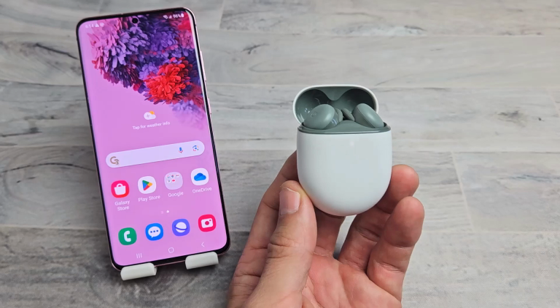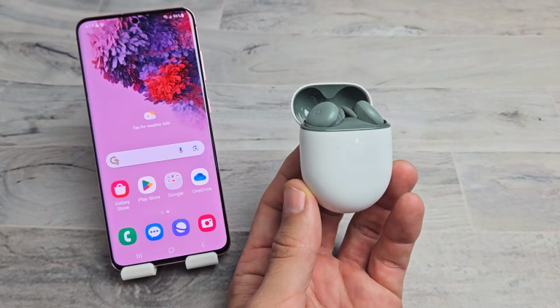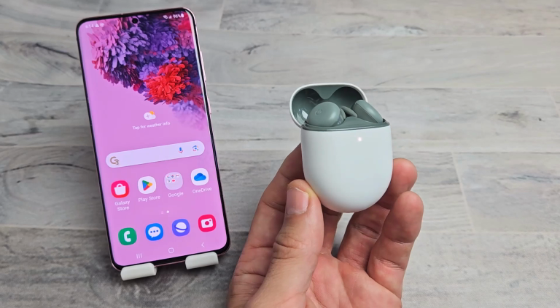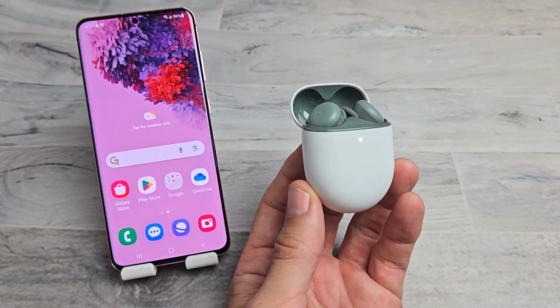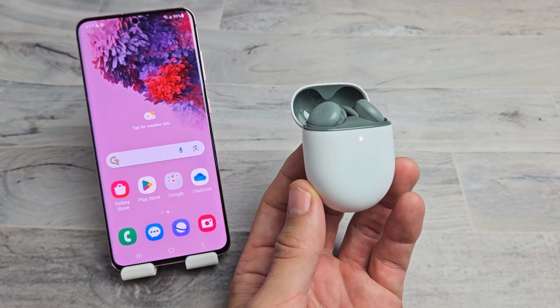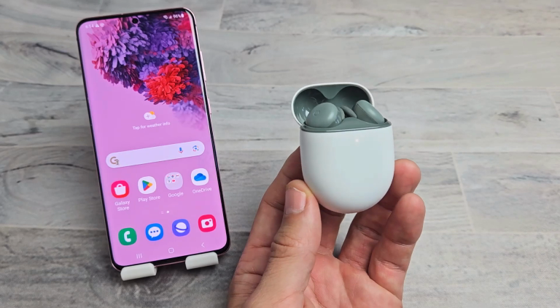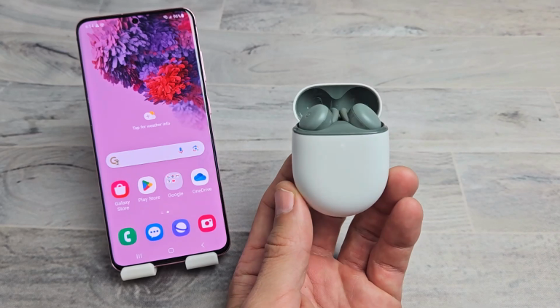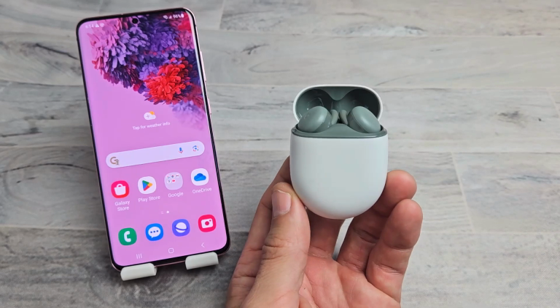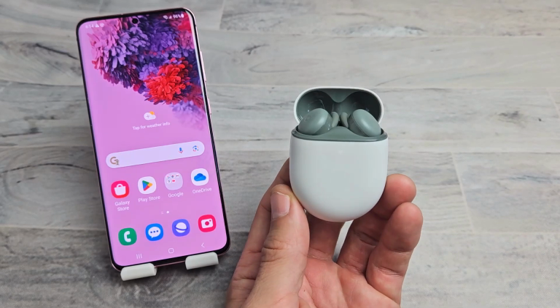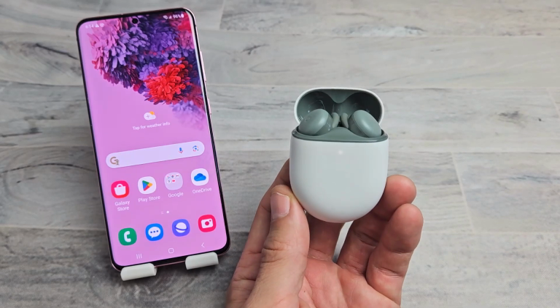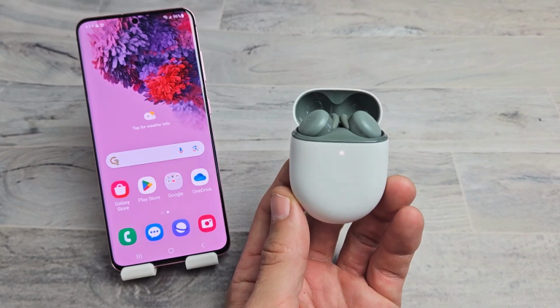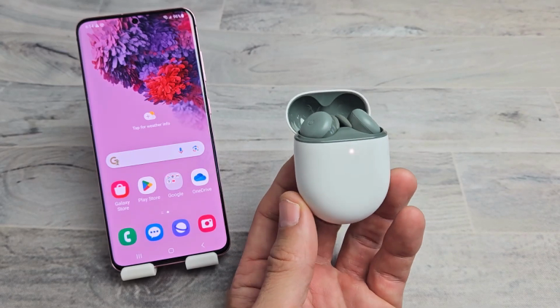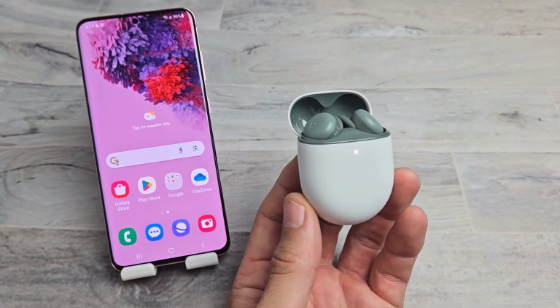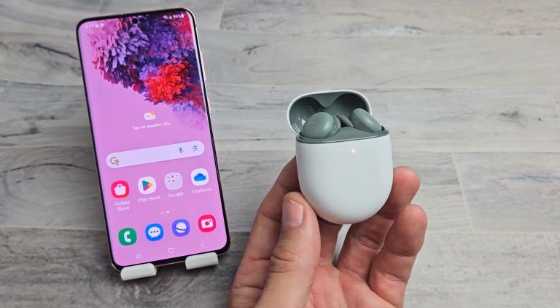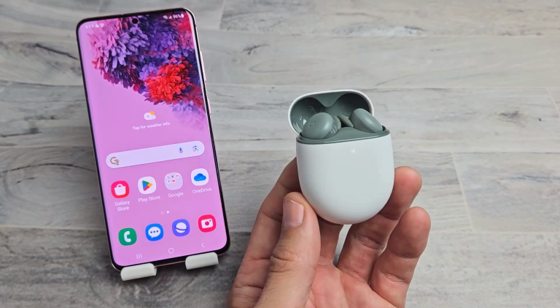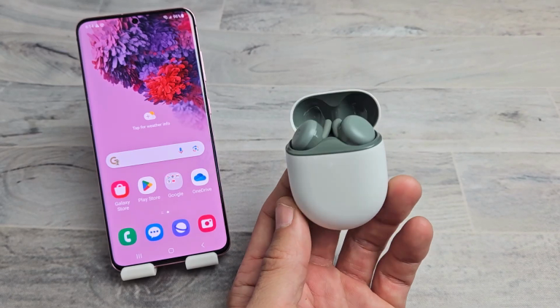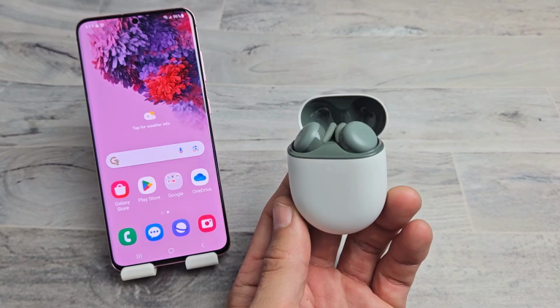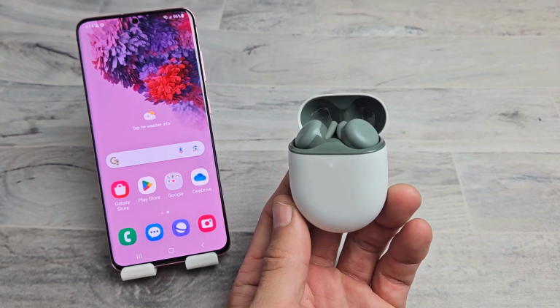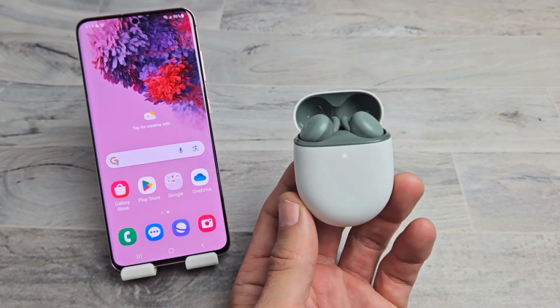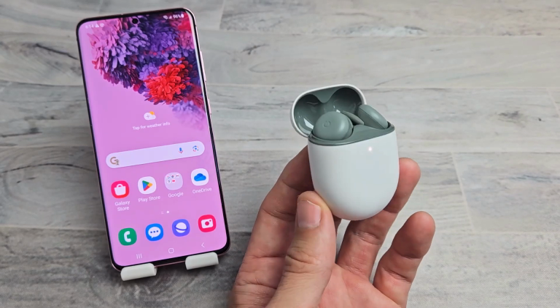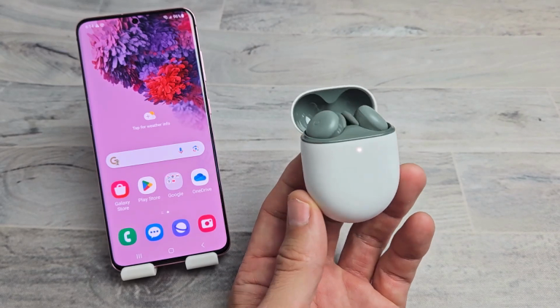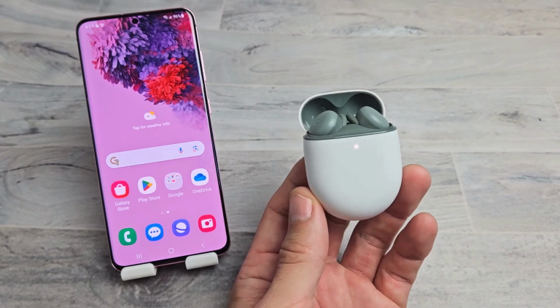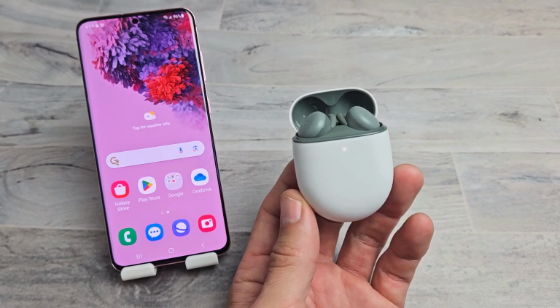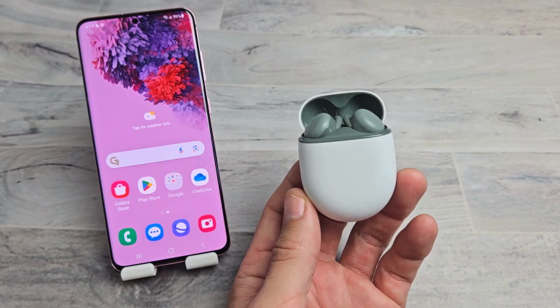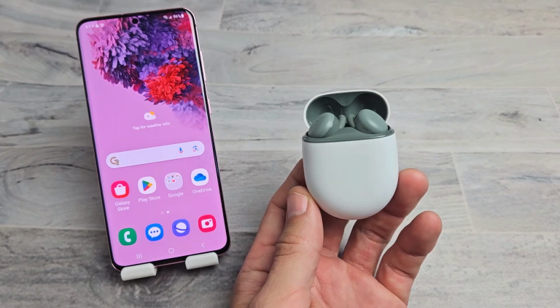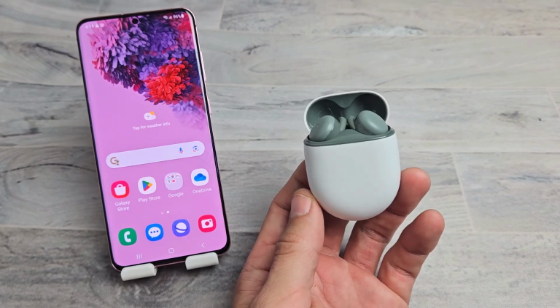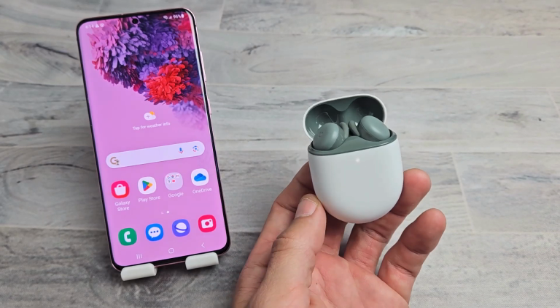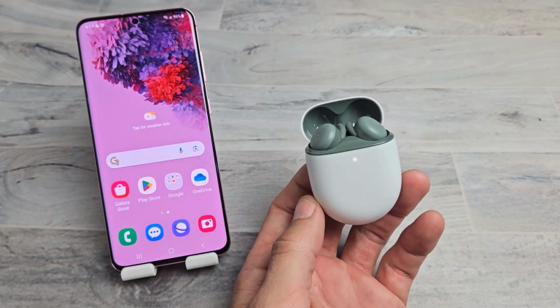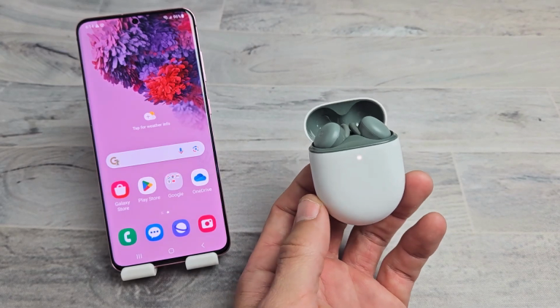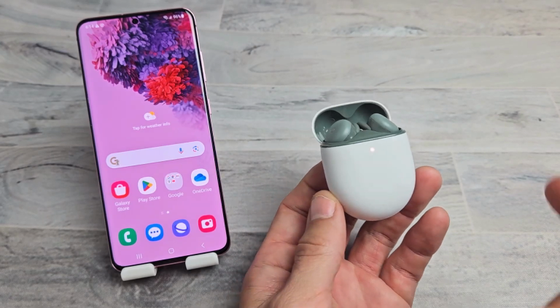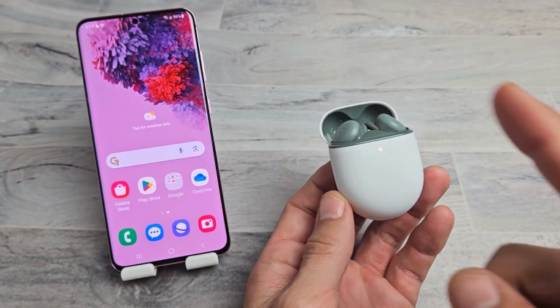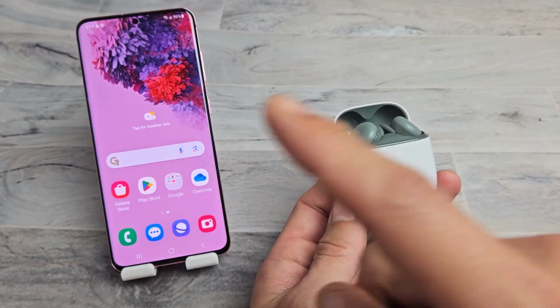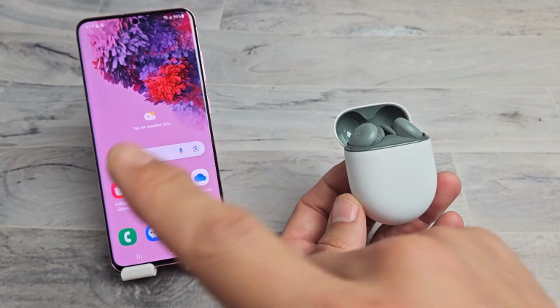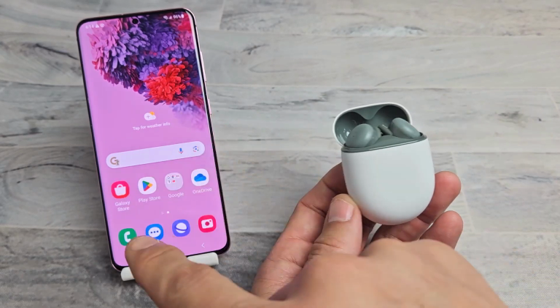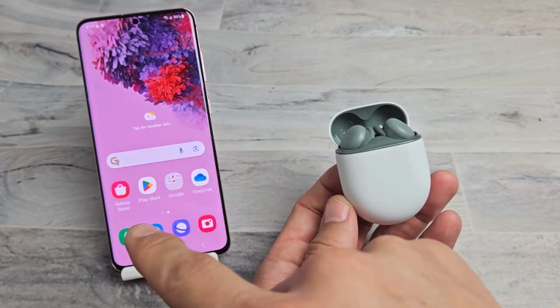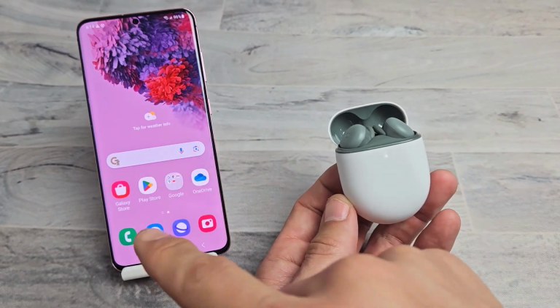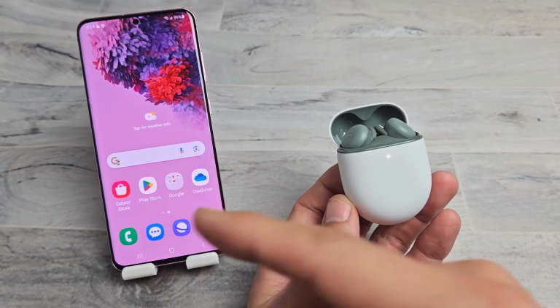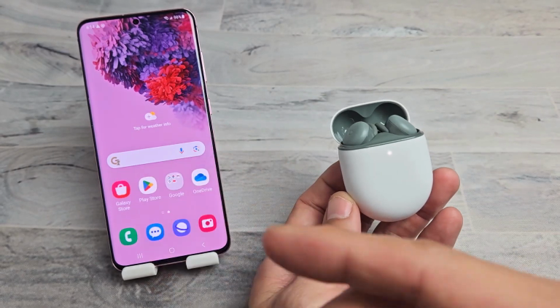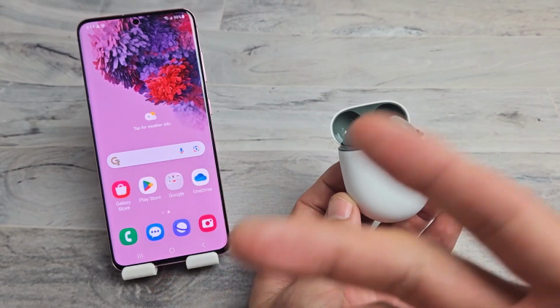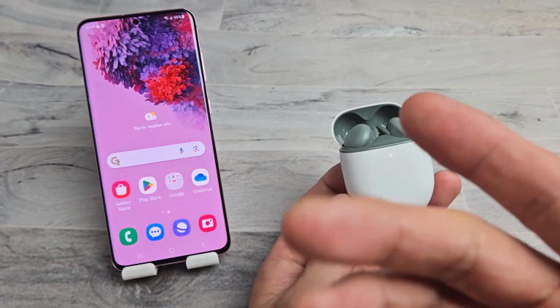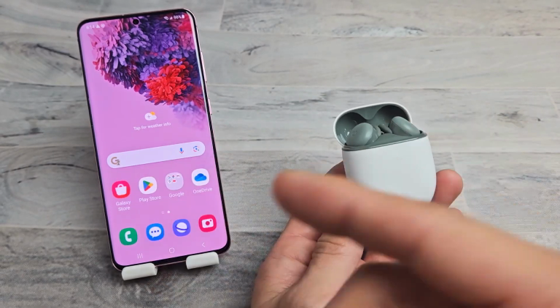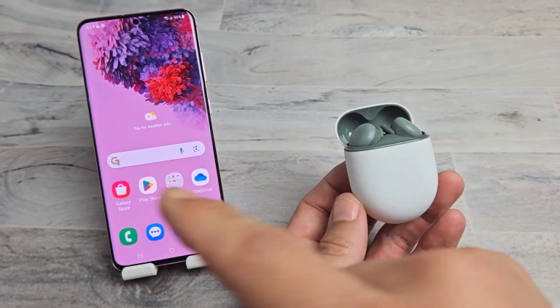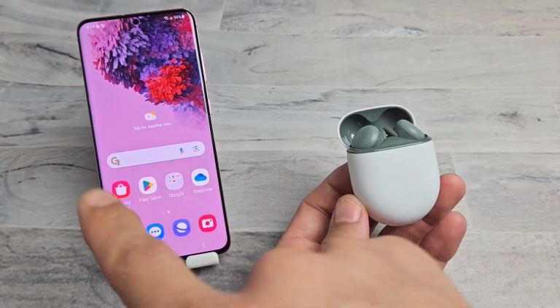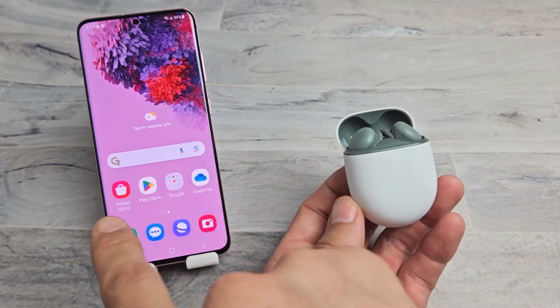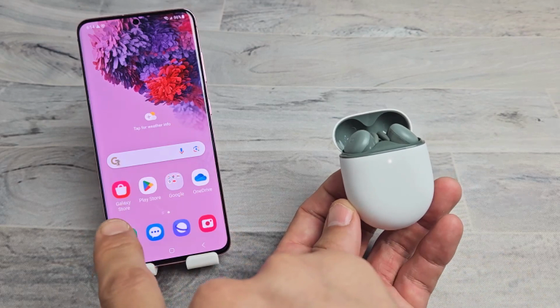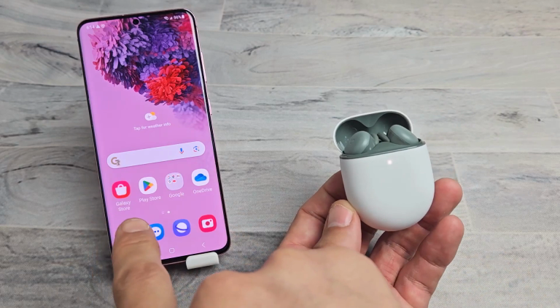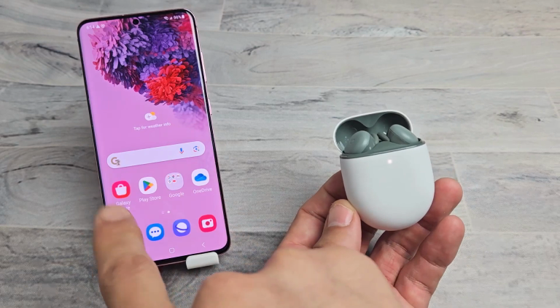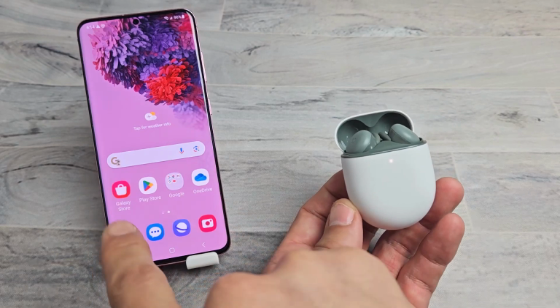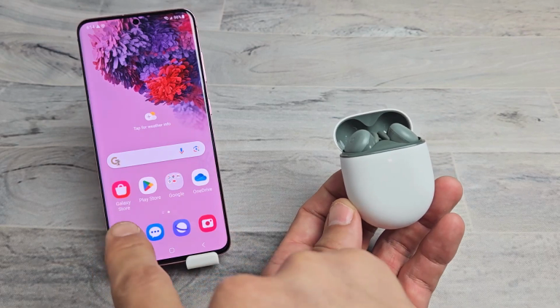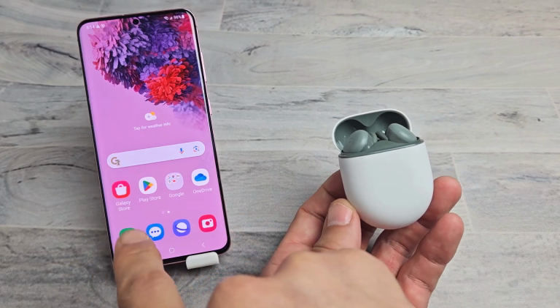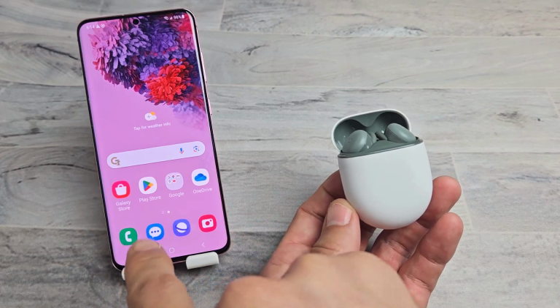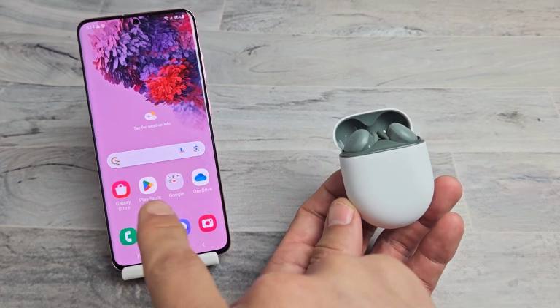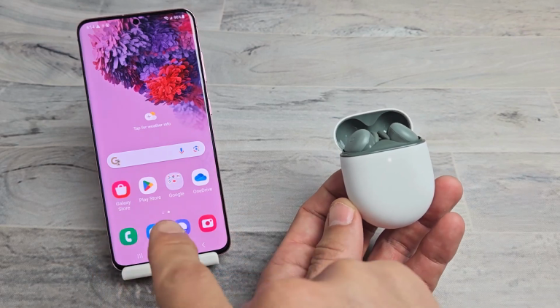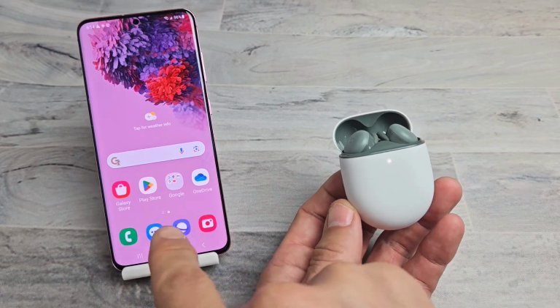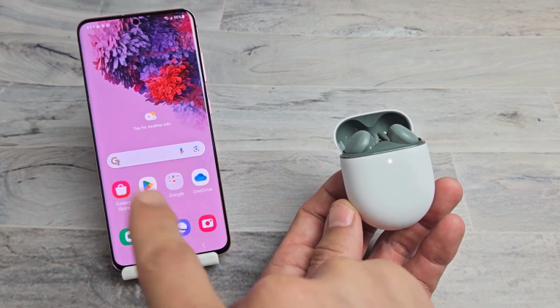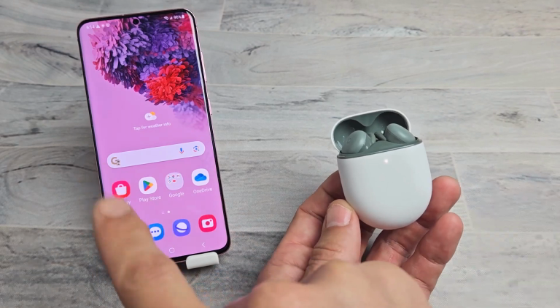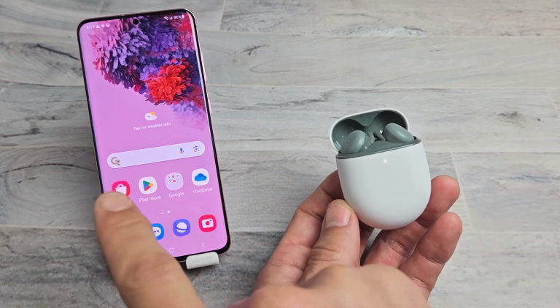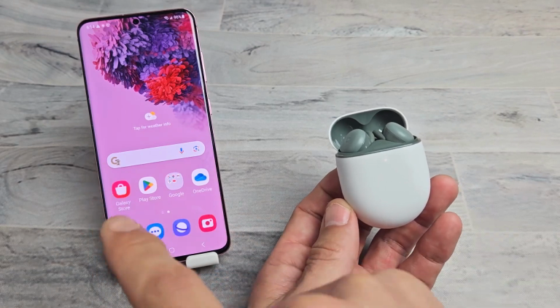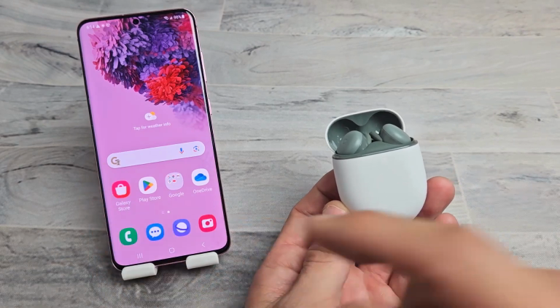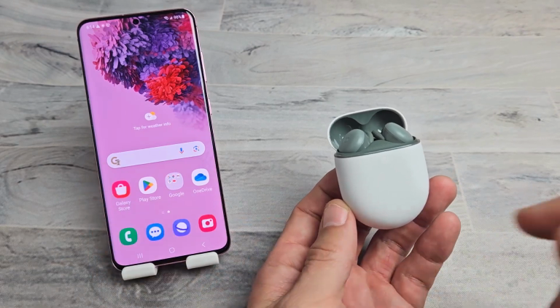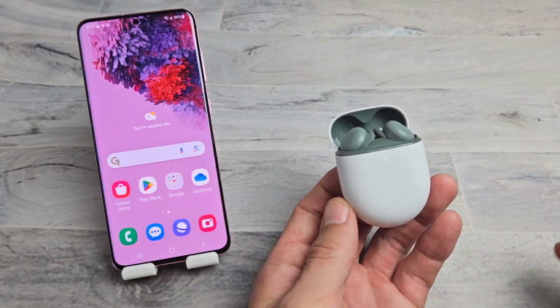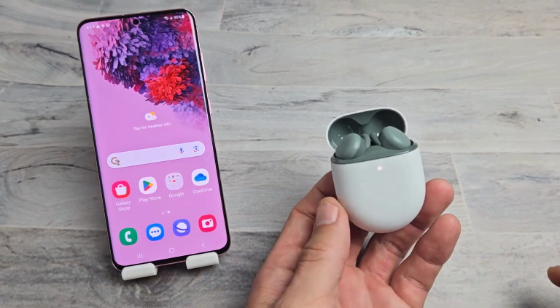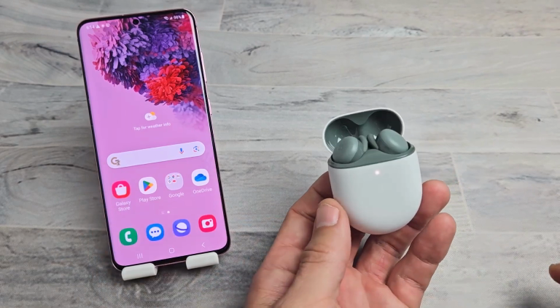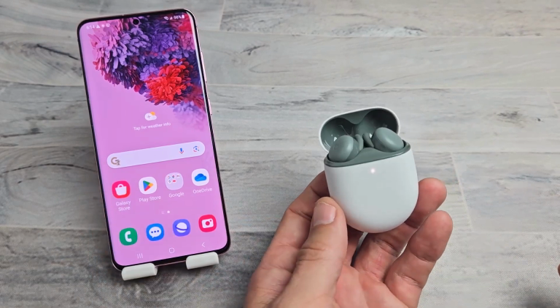Here's a pair of Pixel Buds. I'm going to show you how to pair and connect these to an Android phone — what I'm using is a Samsung Galaxy S20.